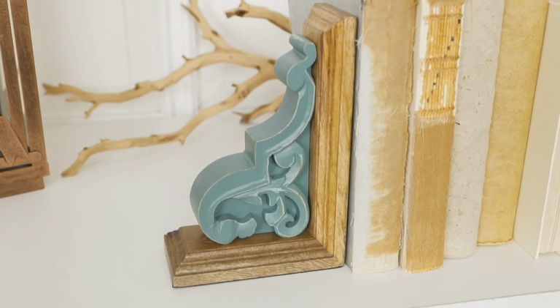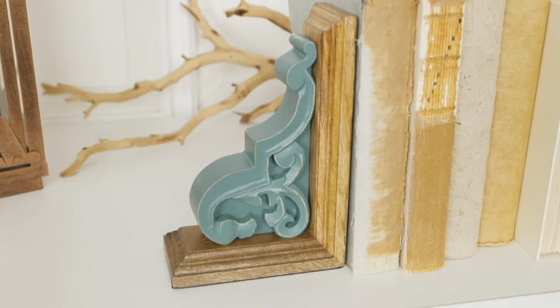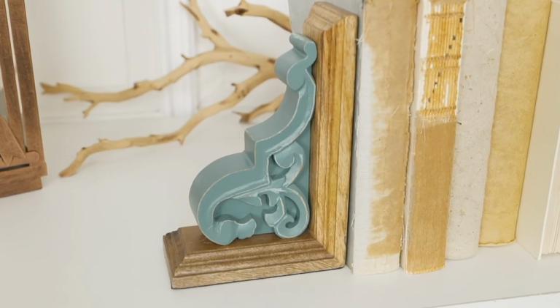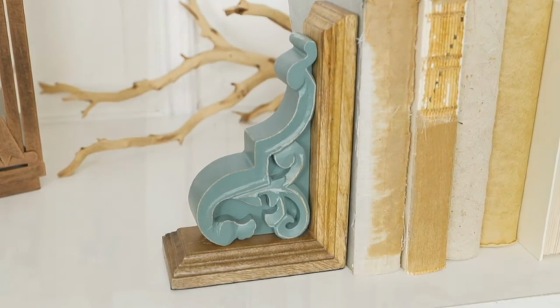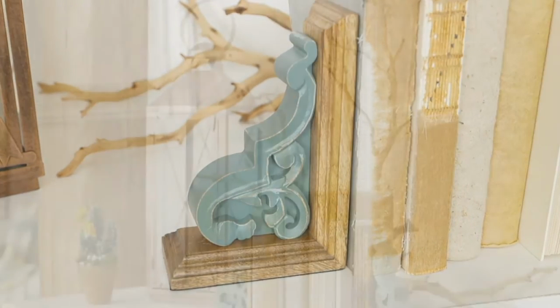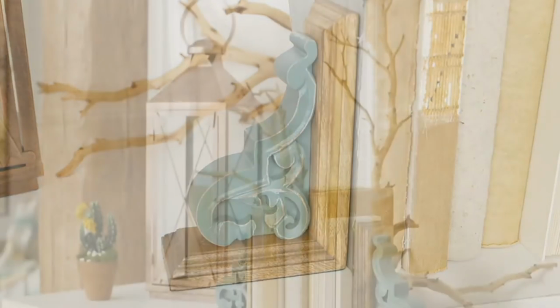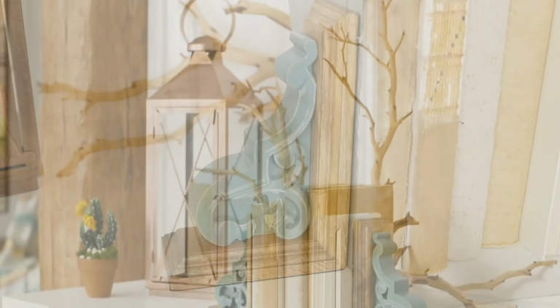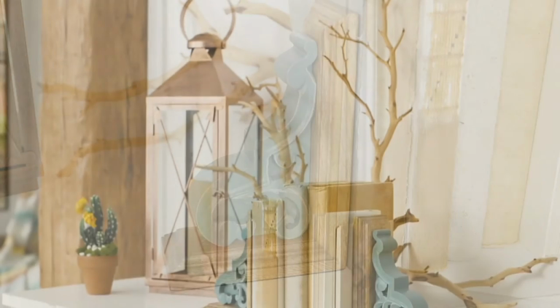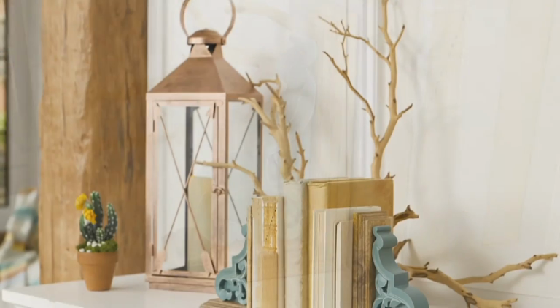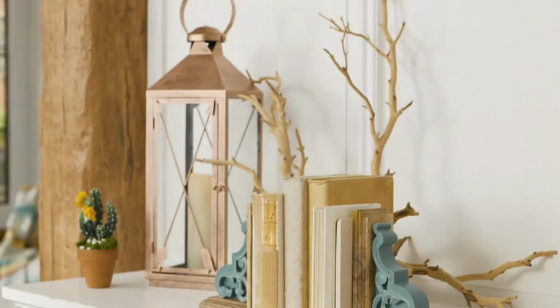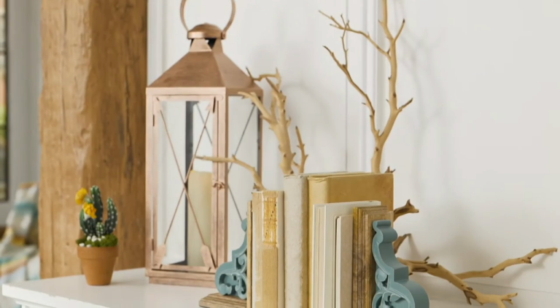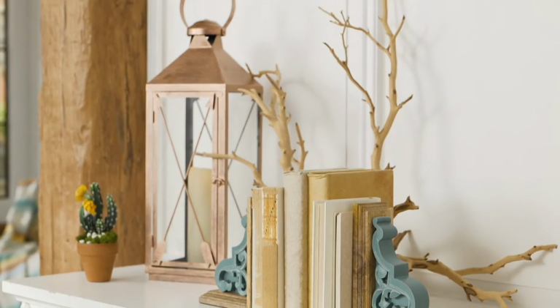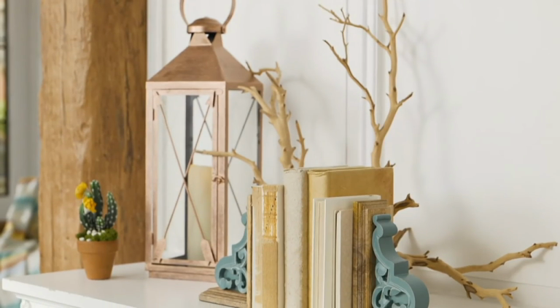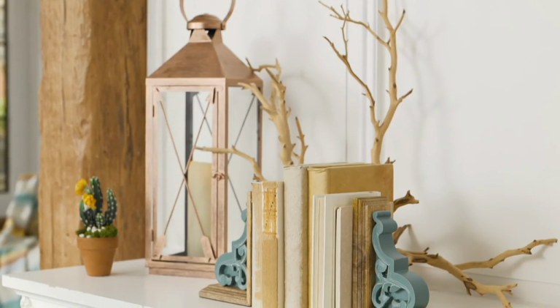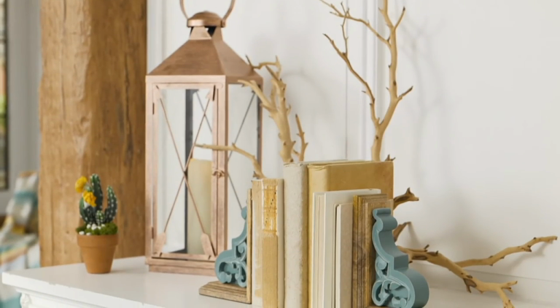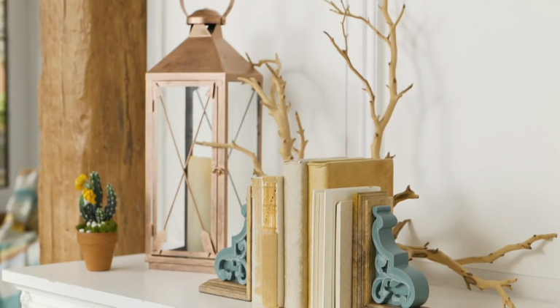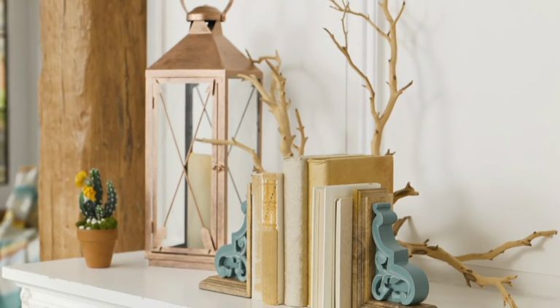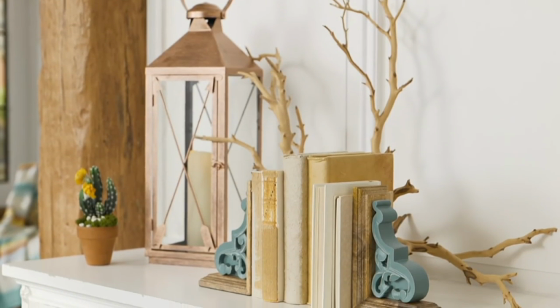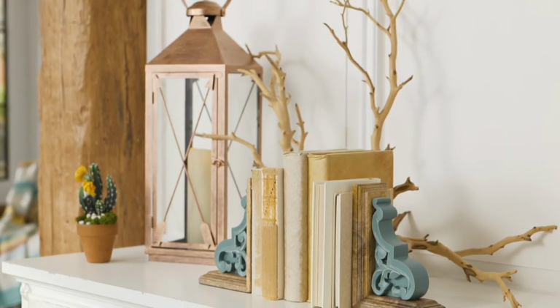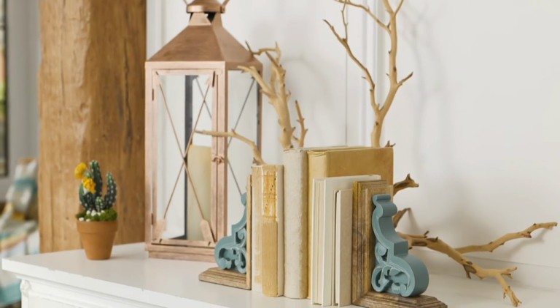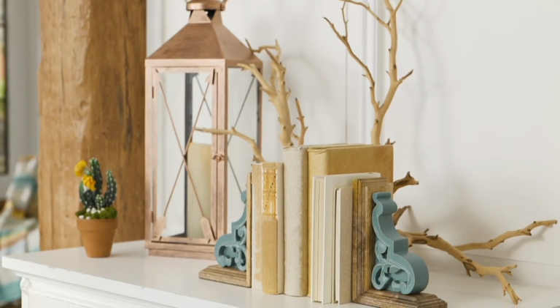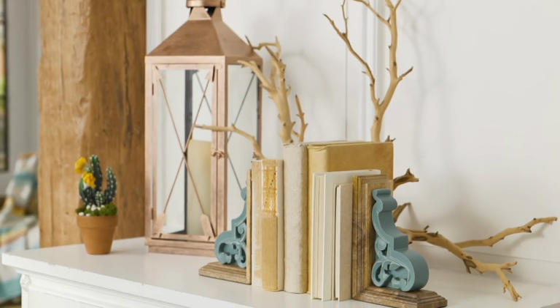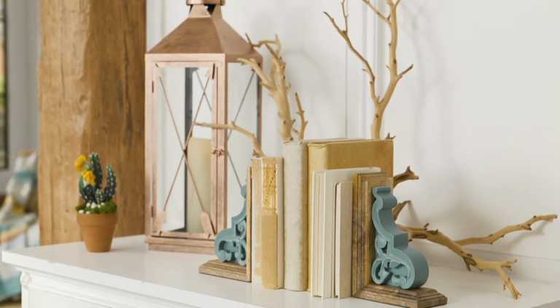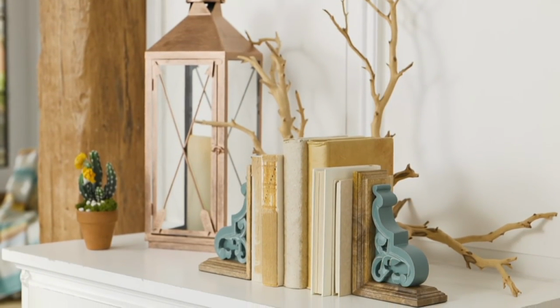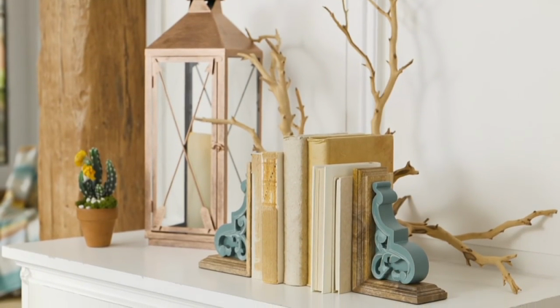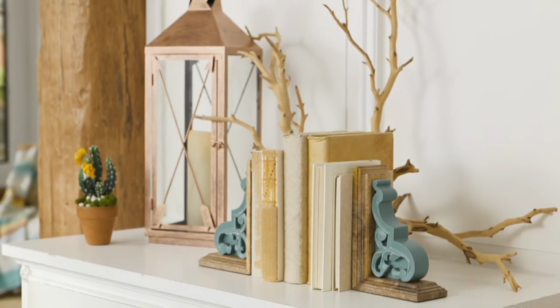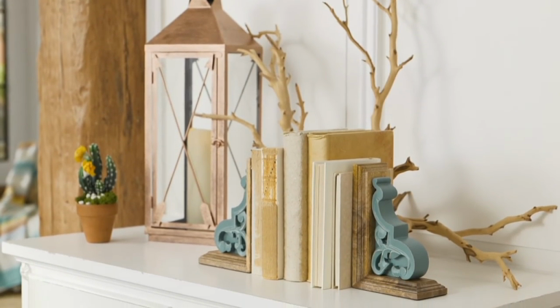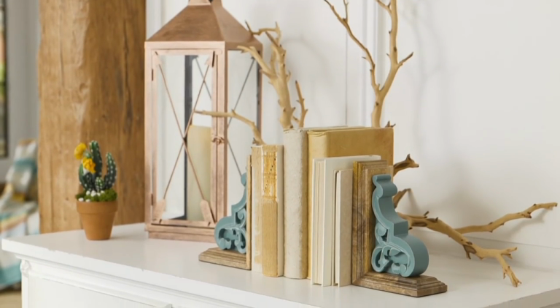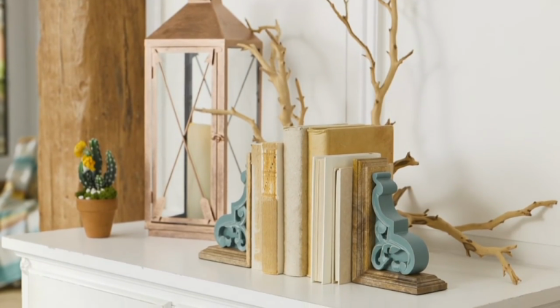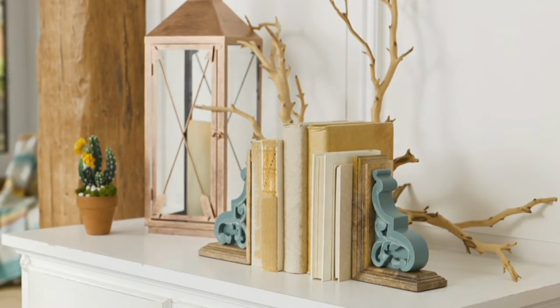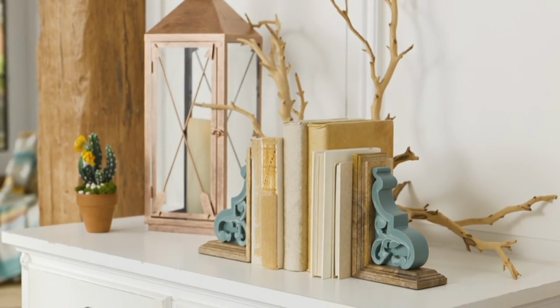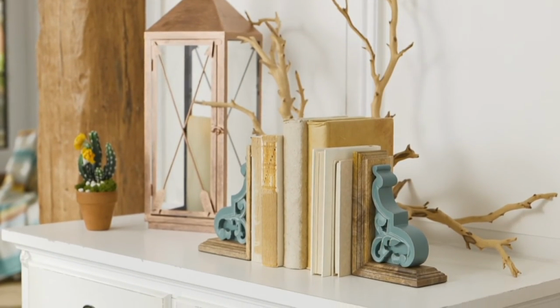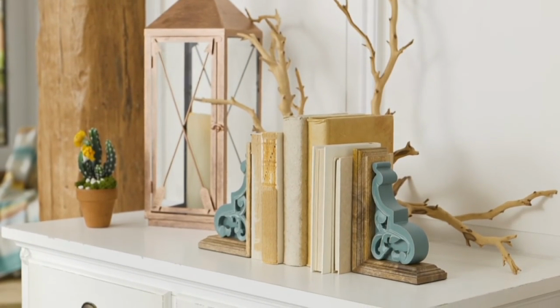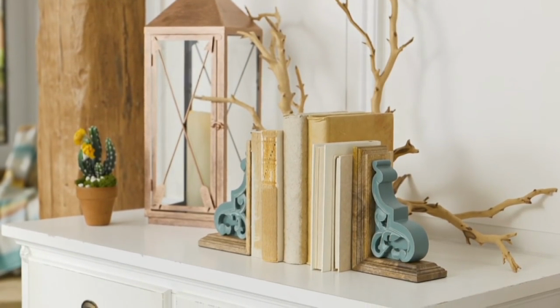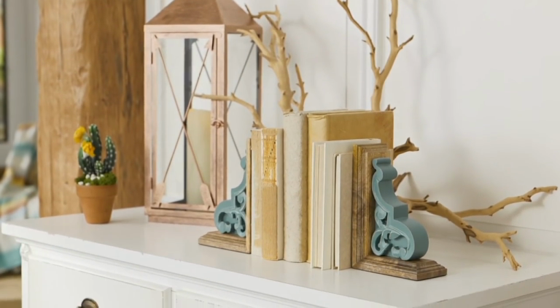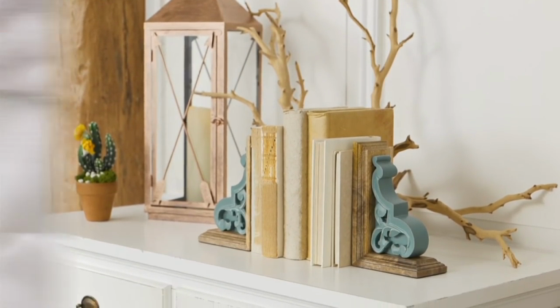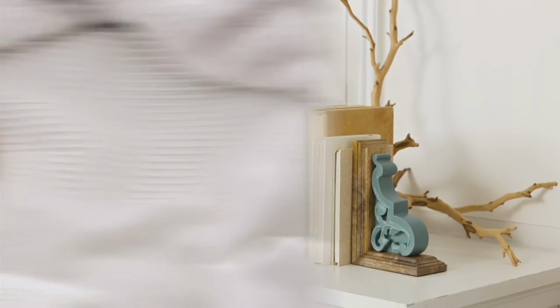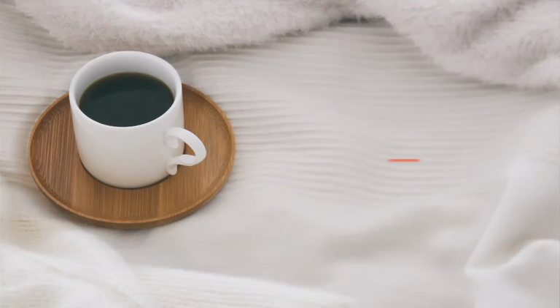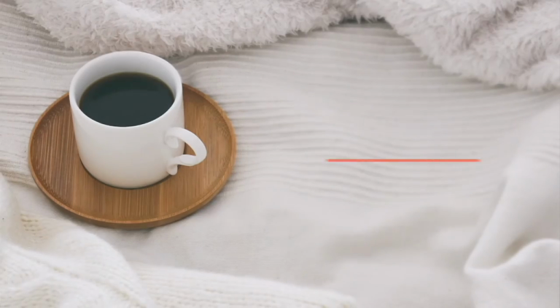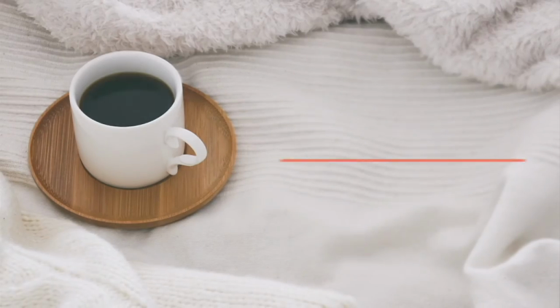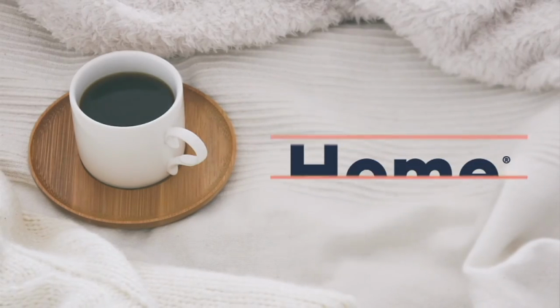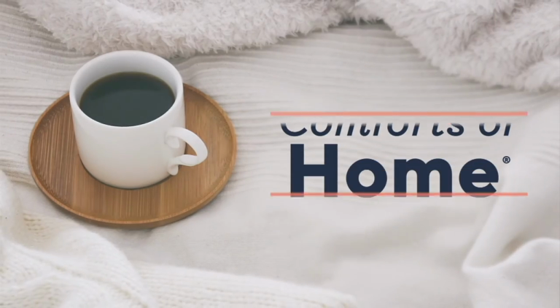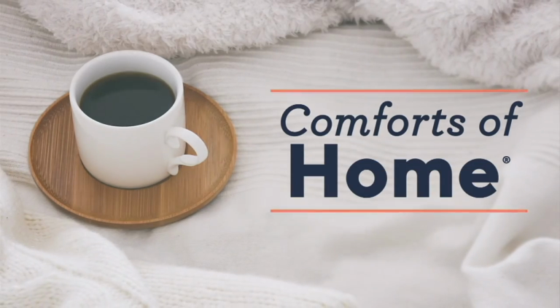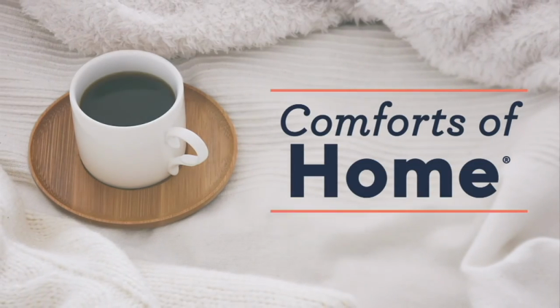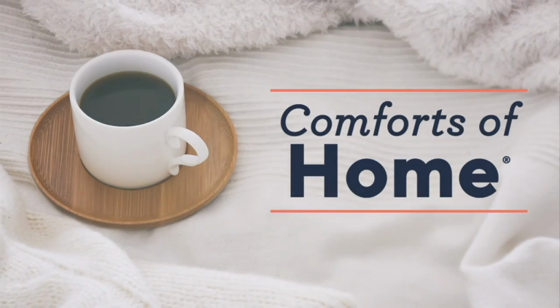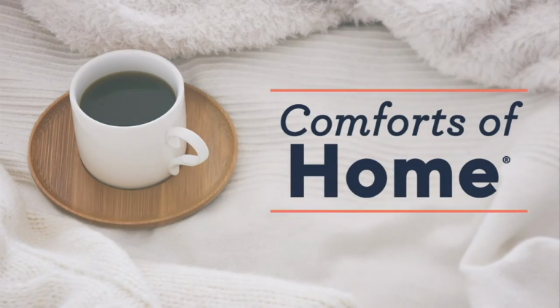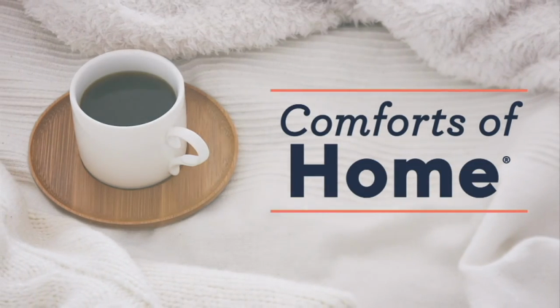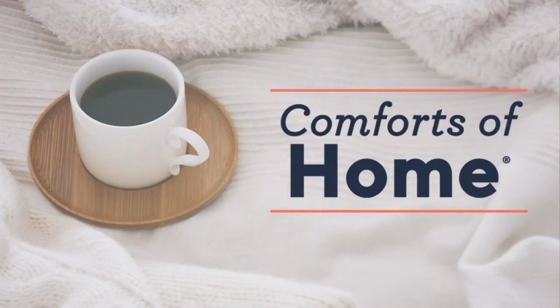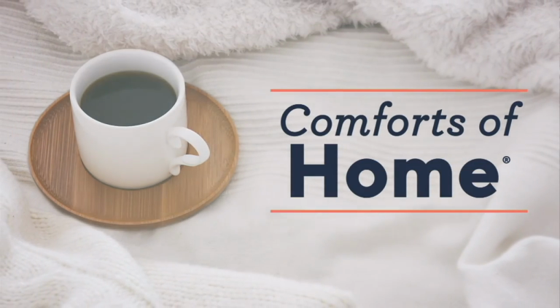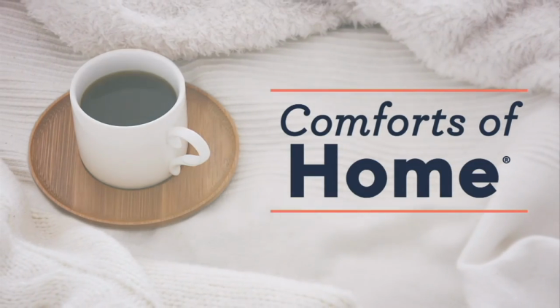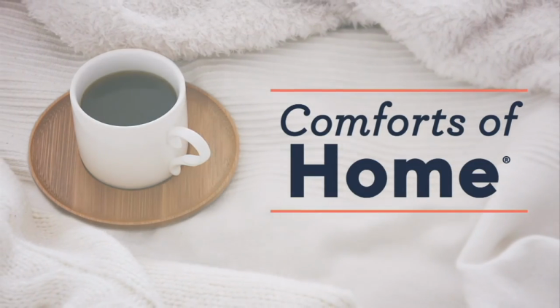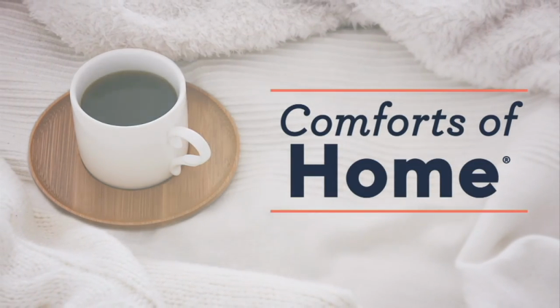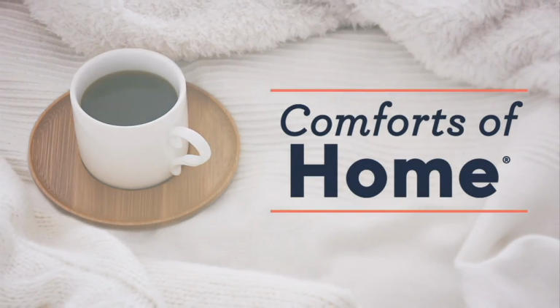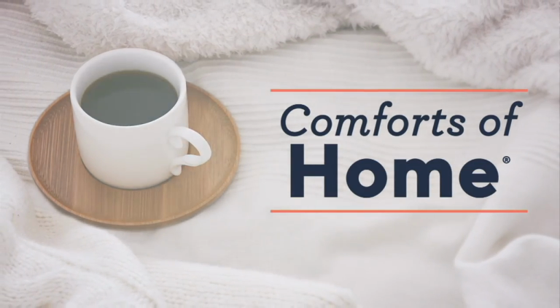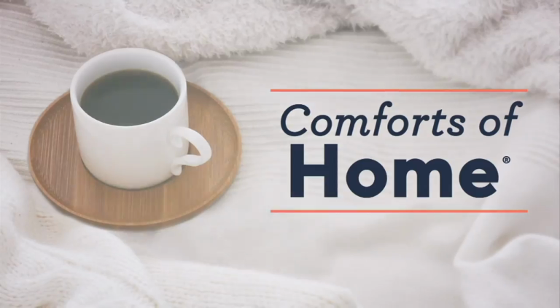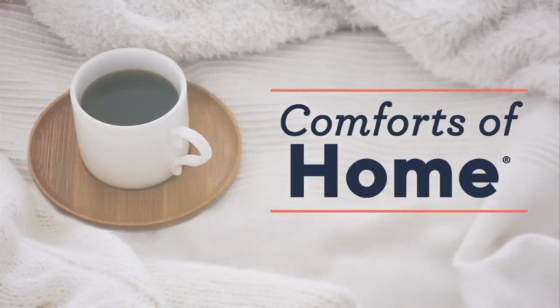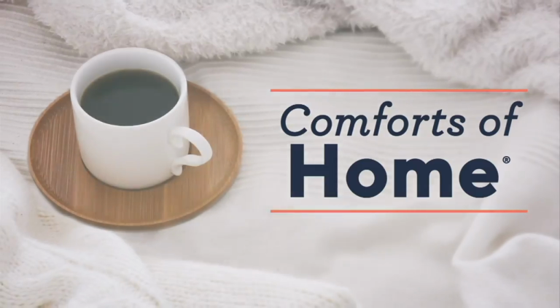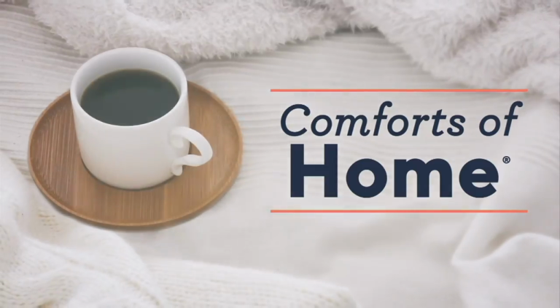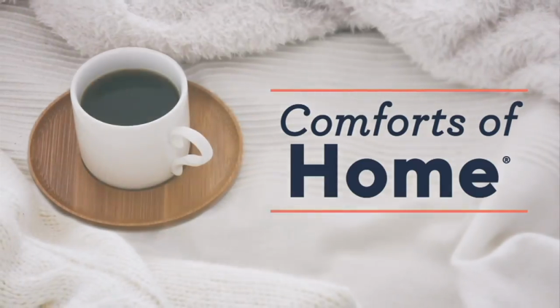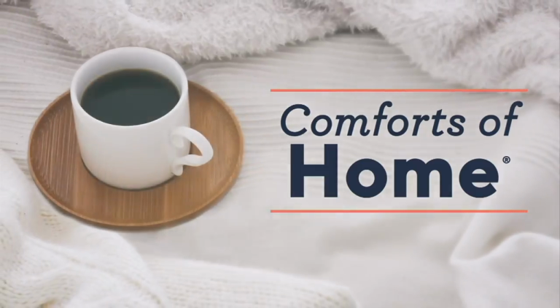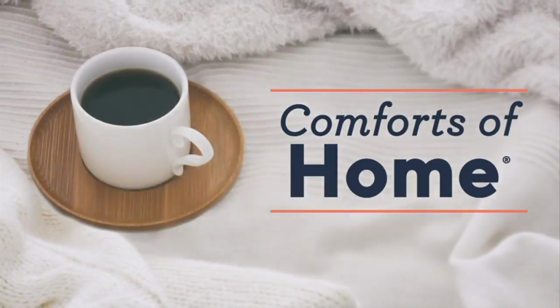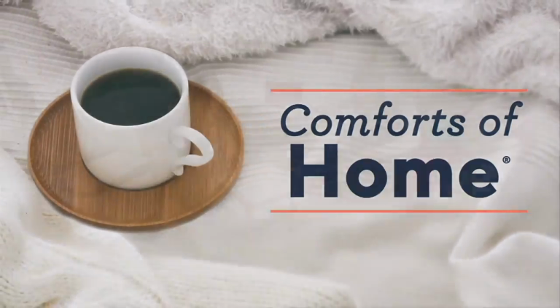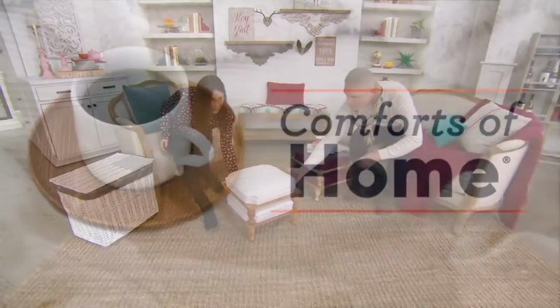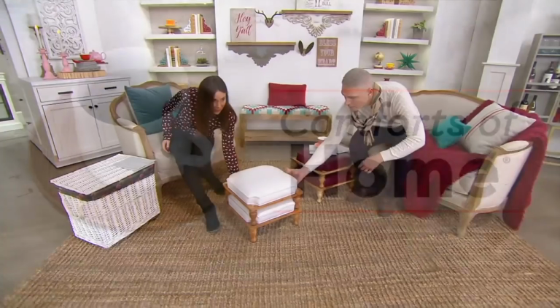If you want to see something cool, read the reviews on these. Everybody has been loving them. You absolutely can't find them in retail.